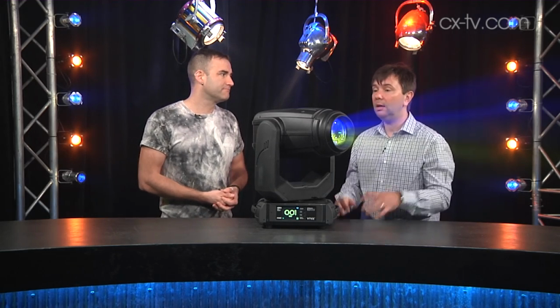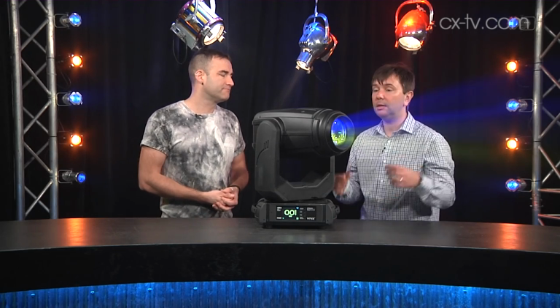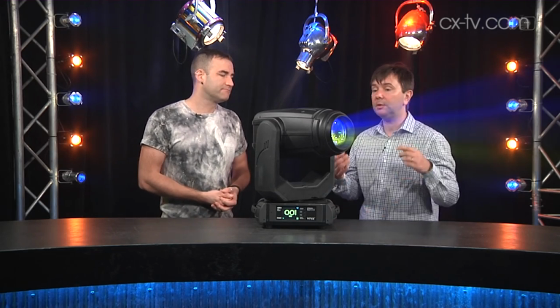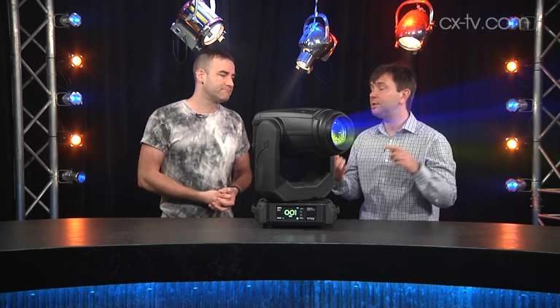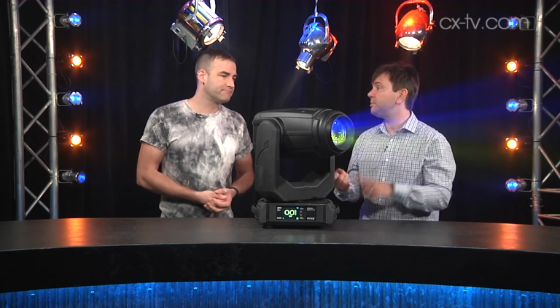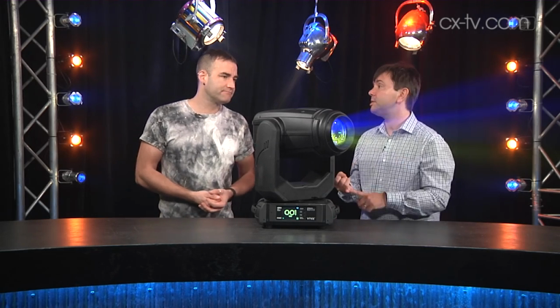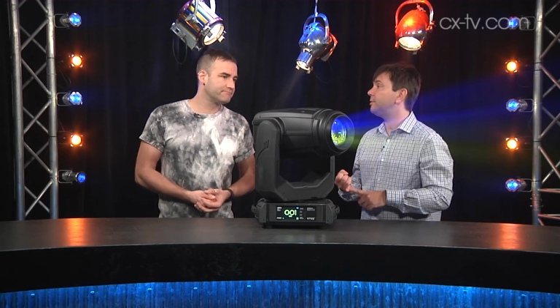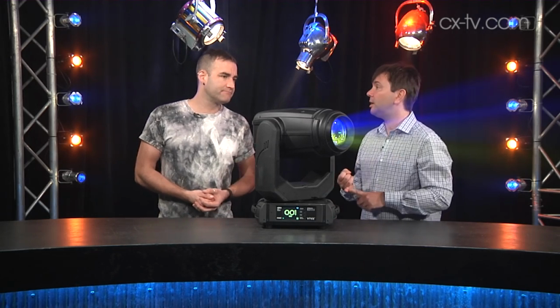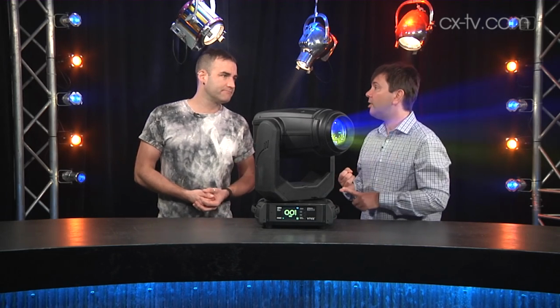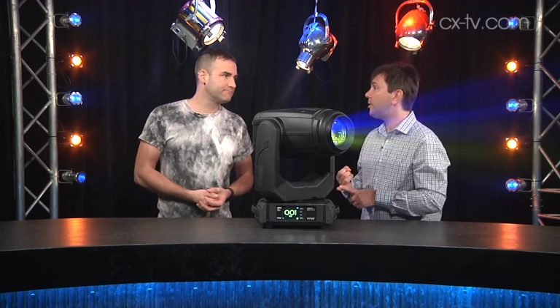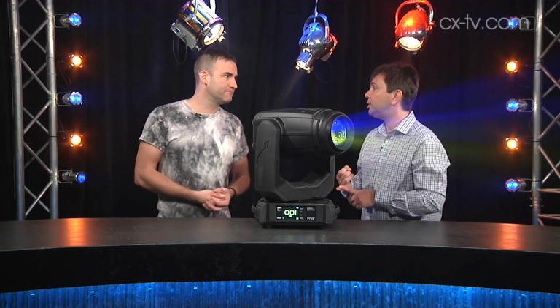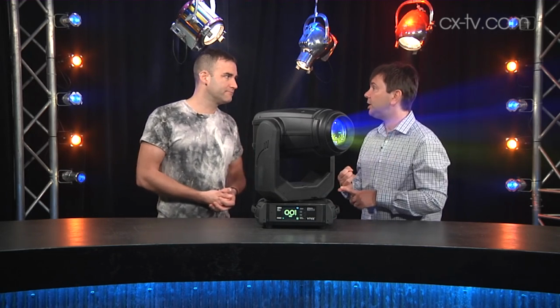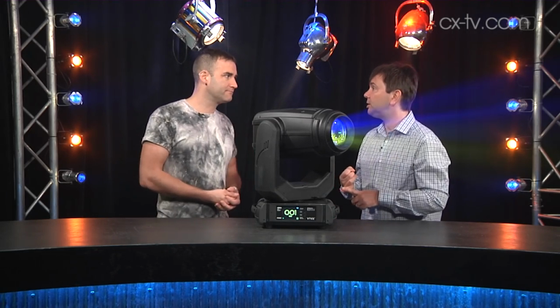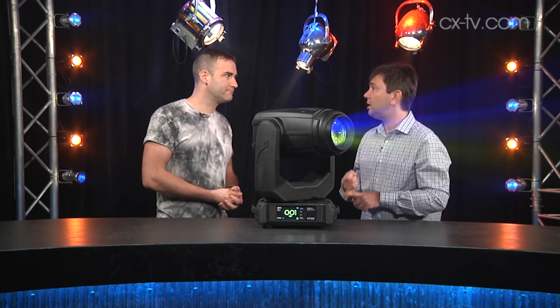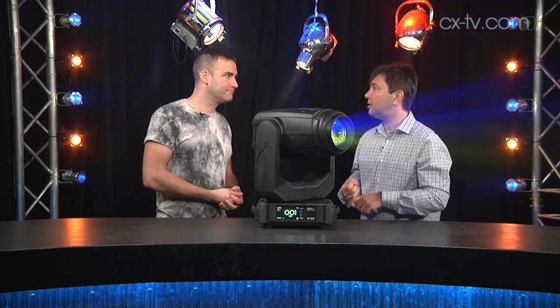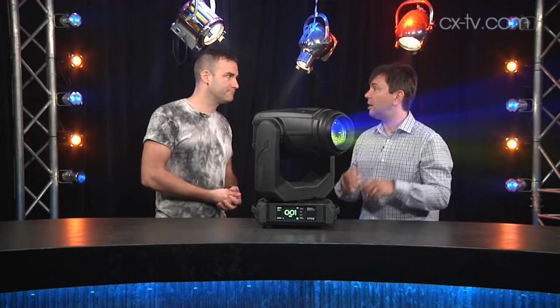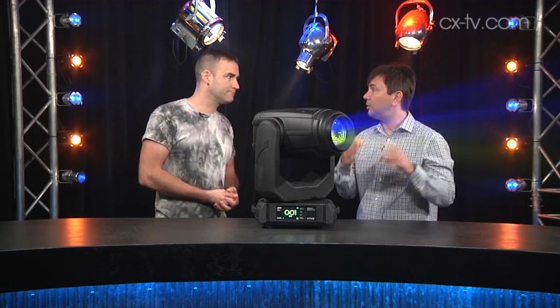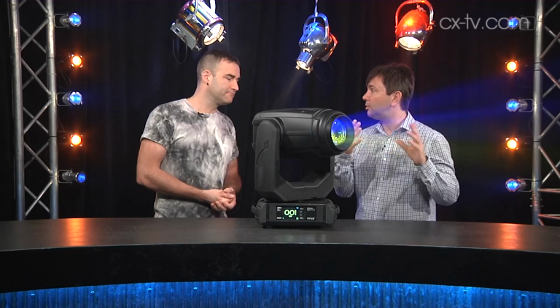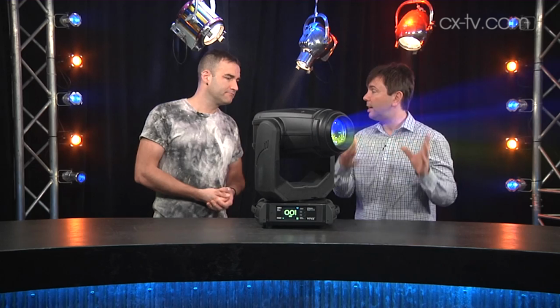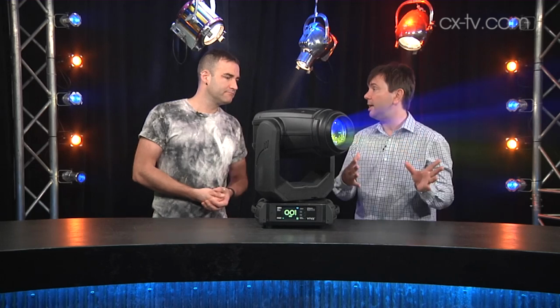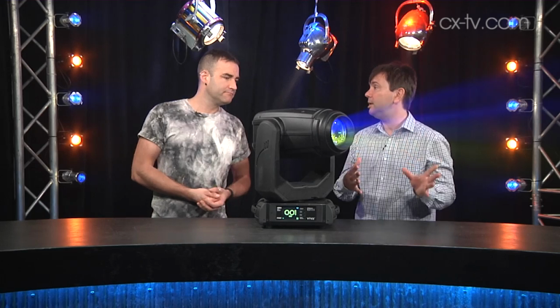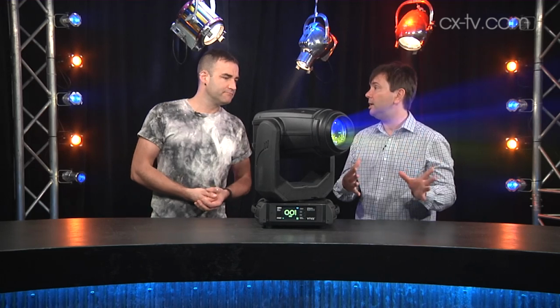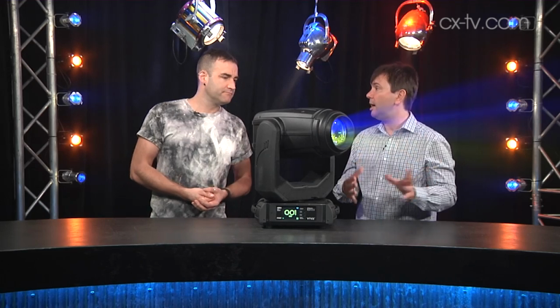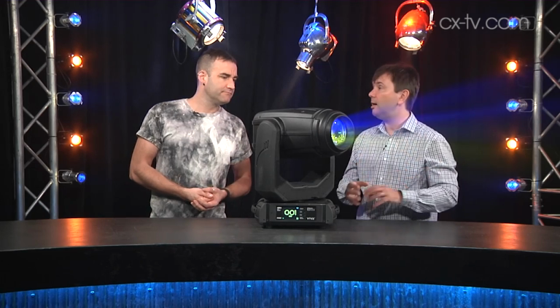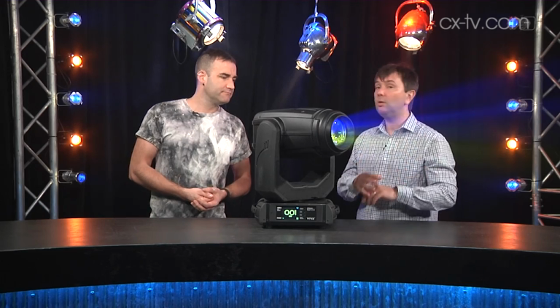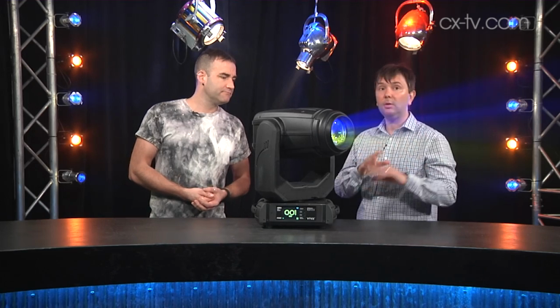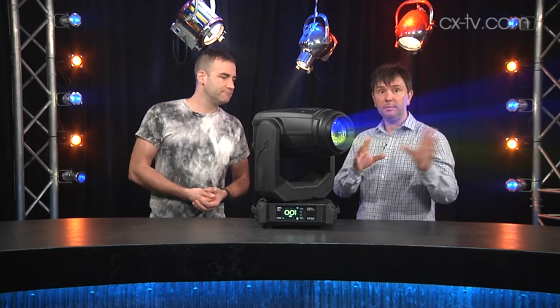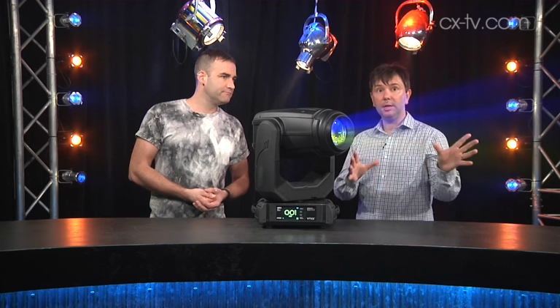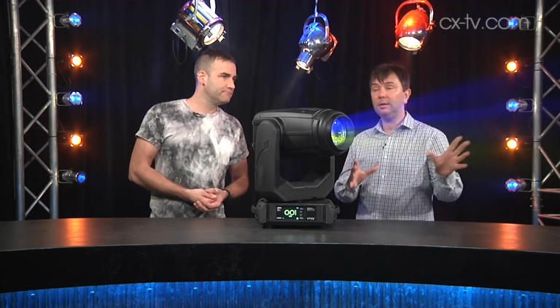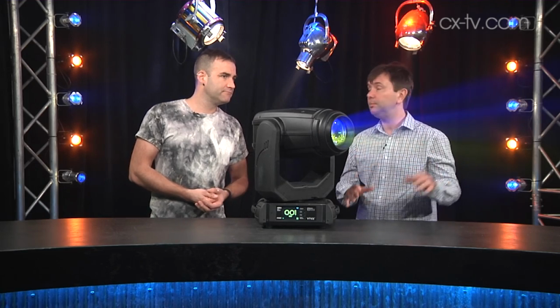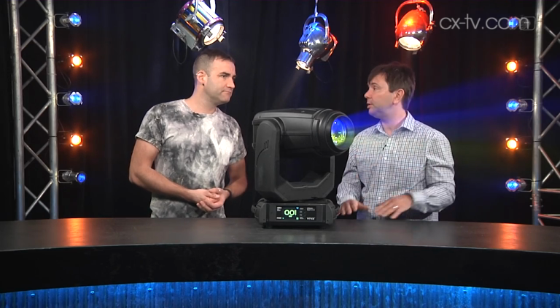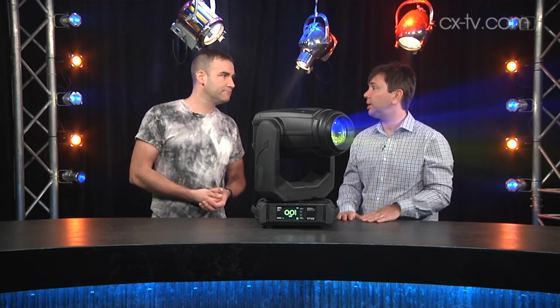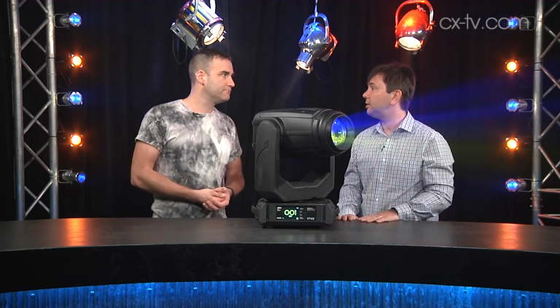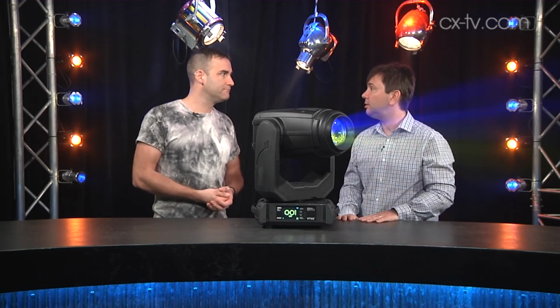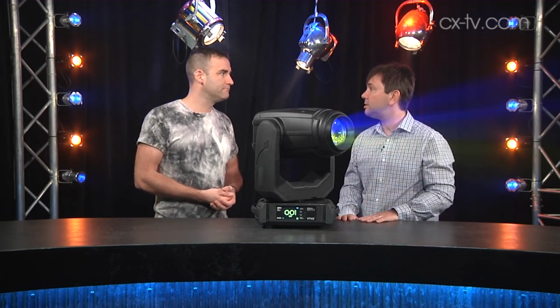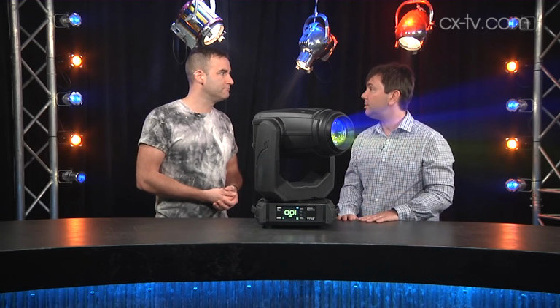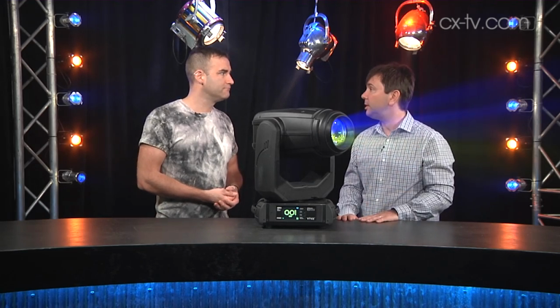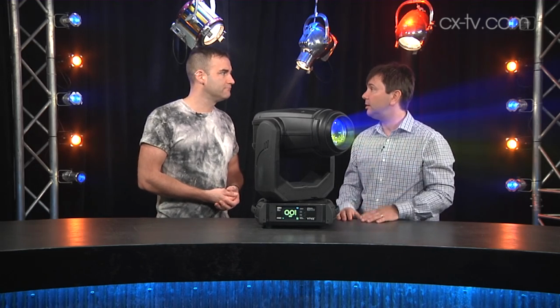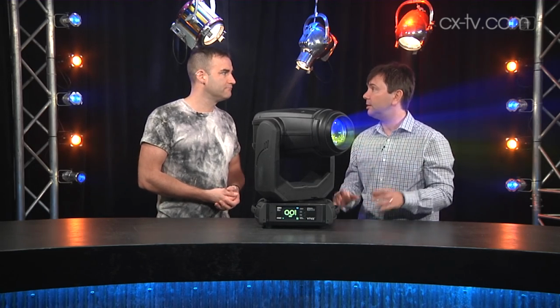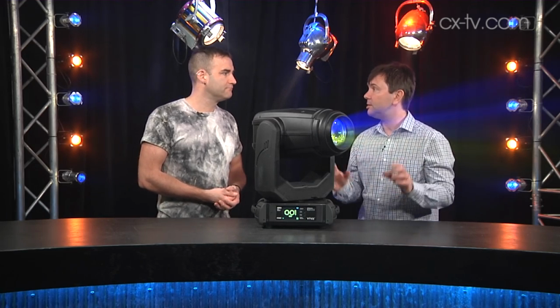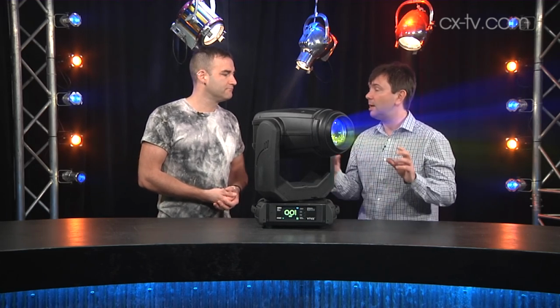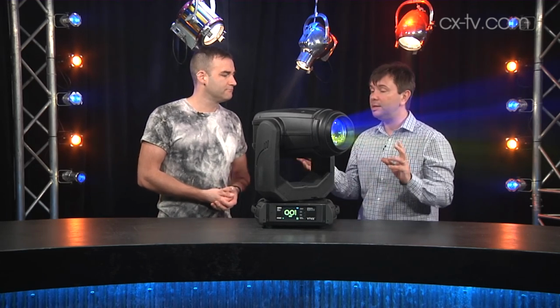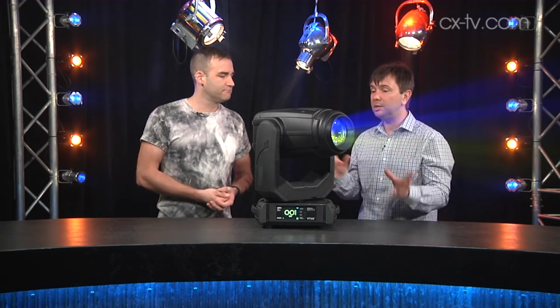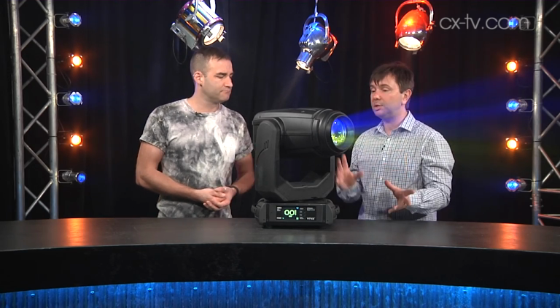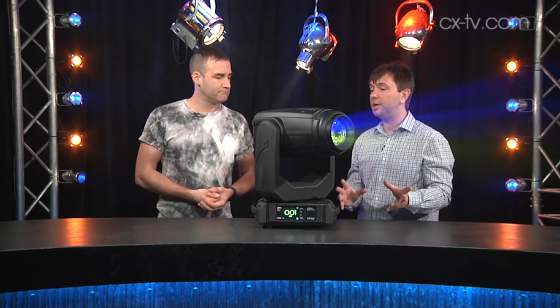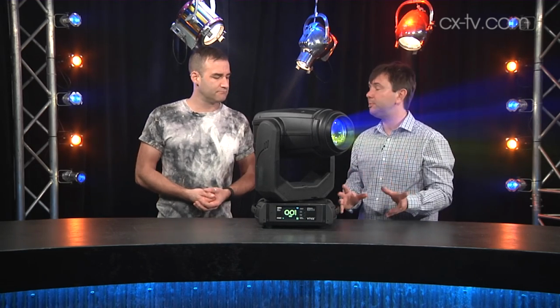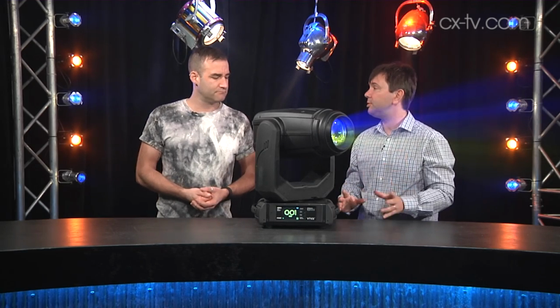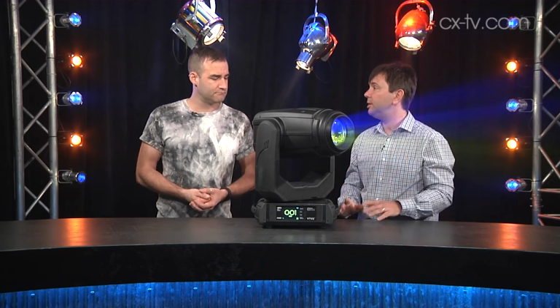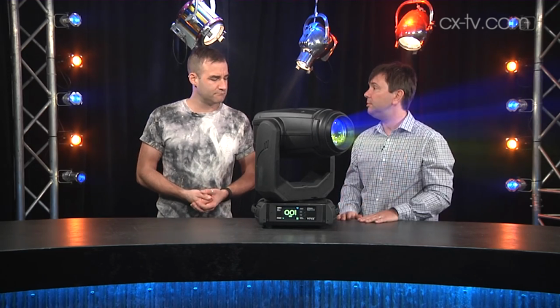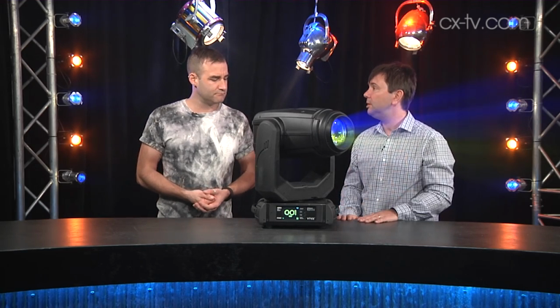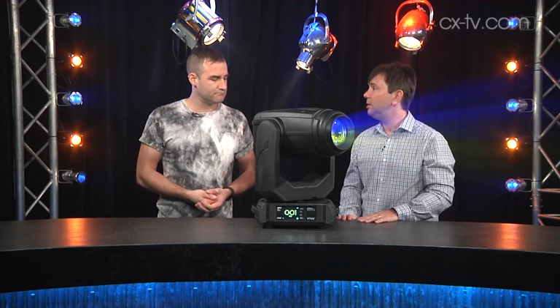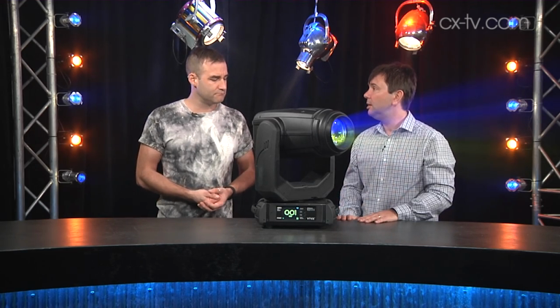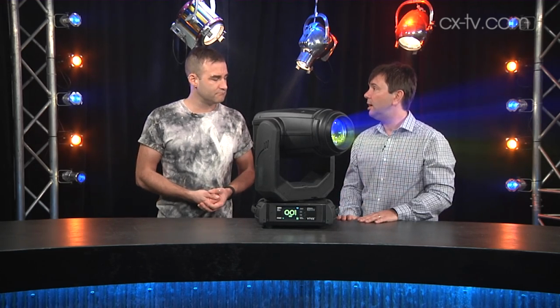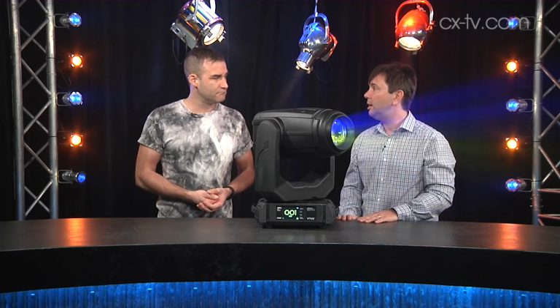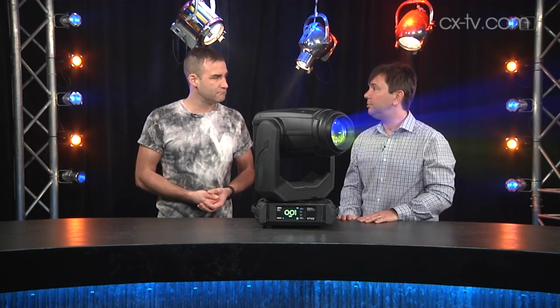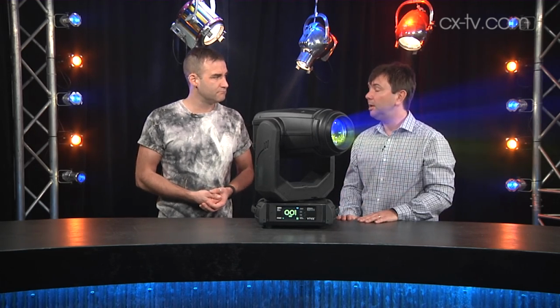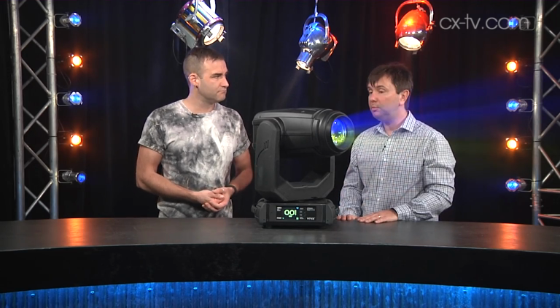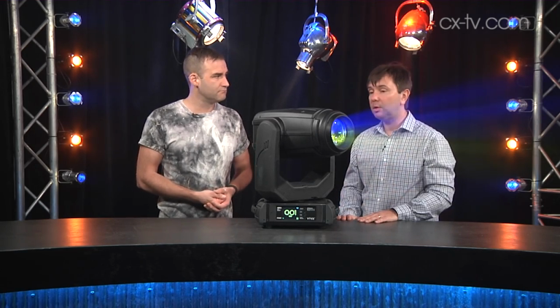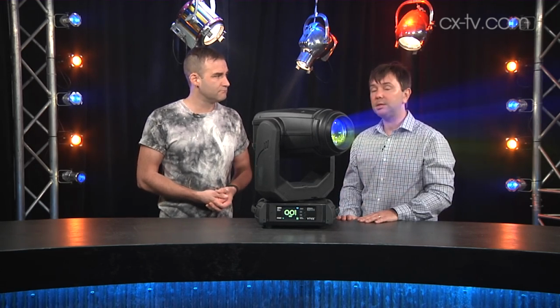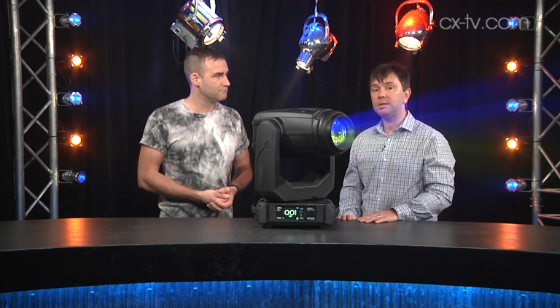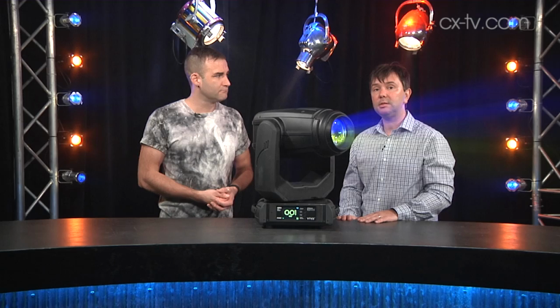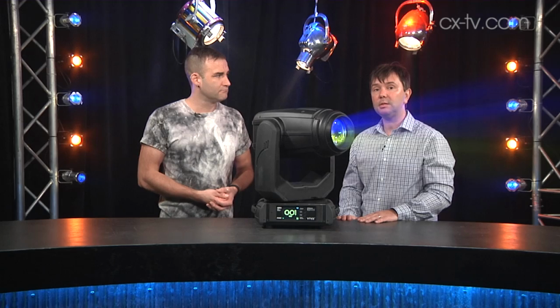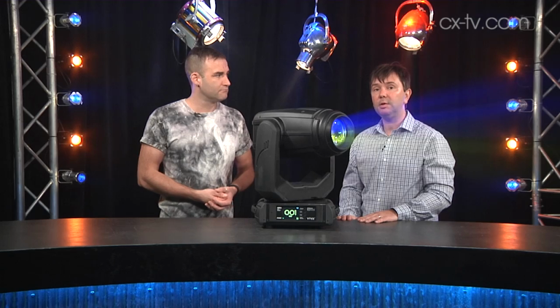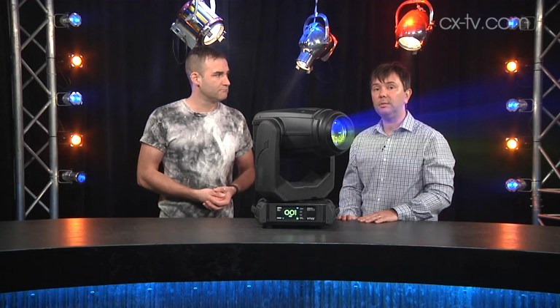I like the crispness of the gobo projection — they look great in the air or projected onto something. It's easy to change between them, and what it does, it does well.